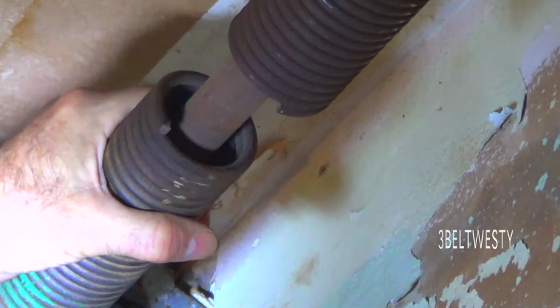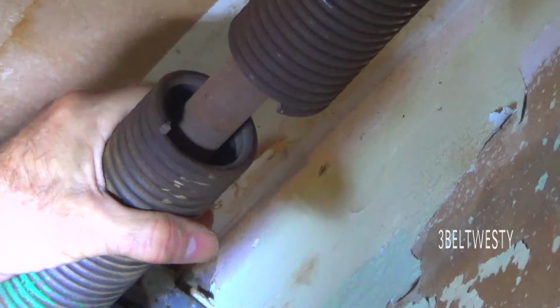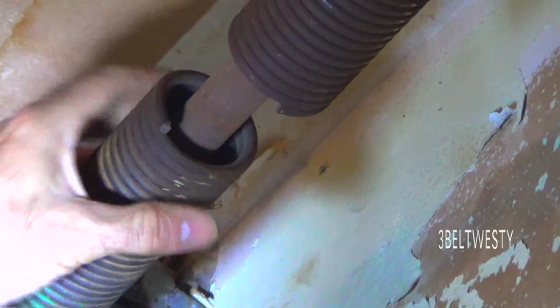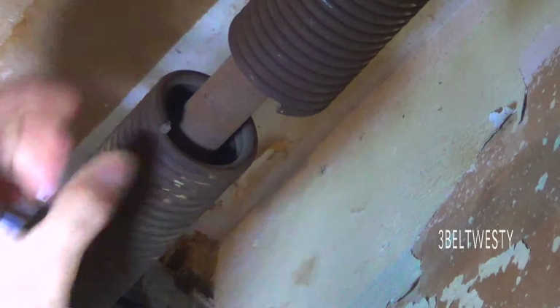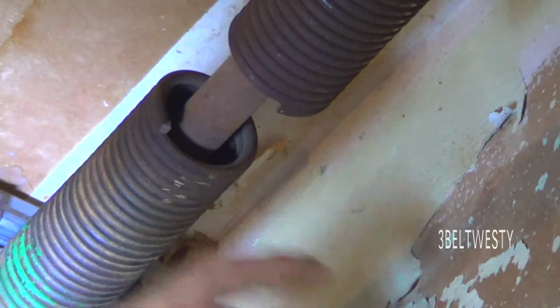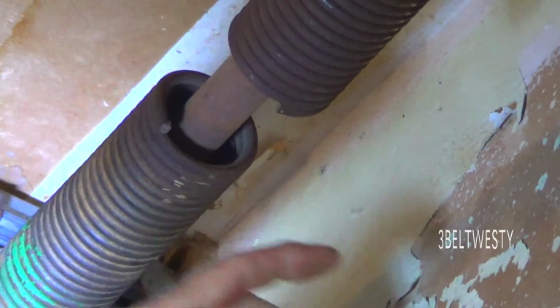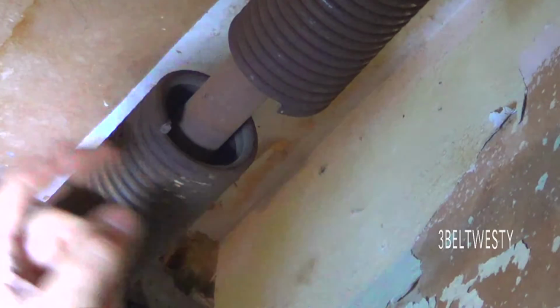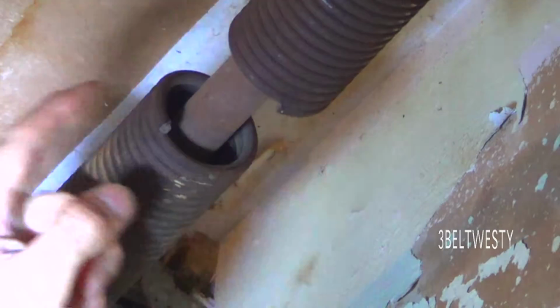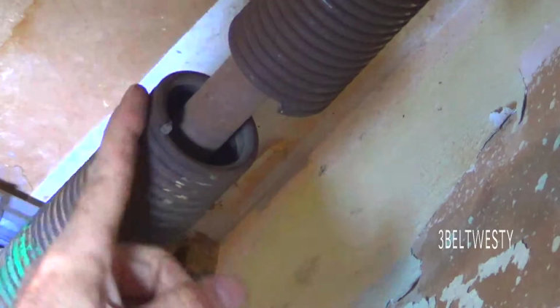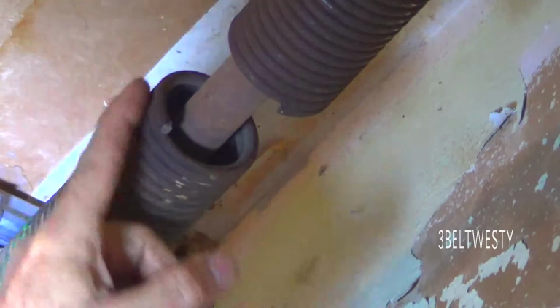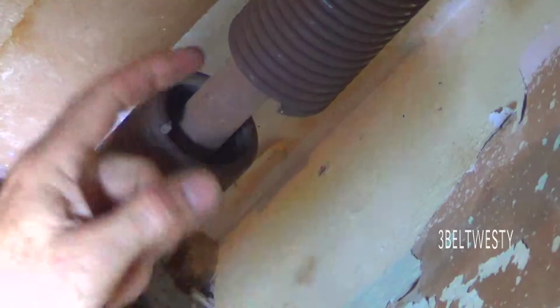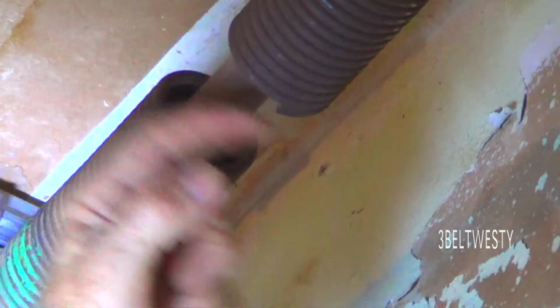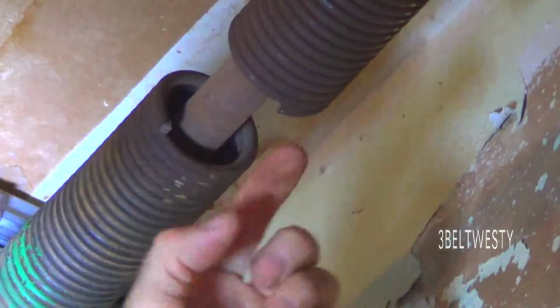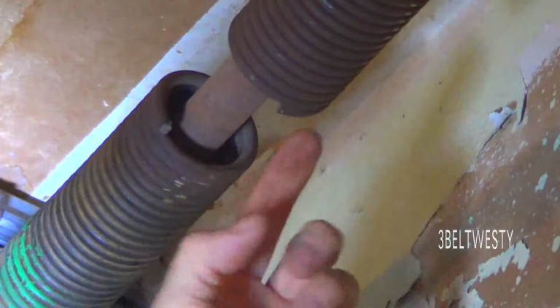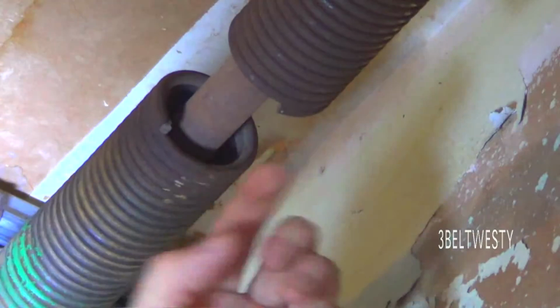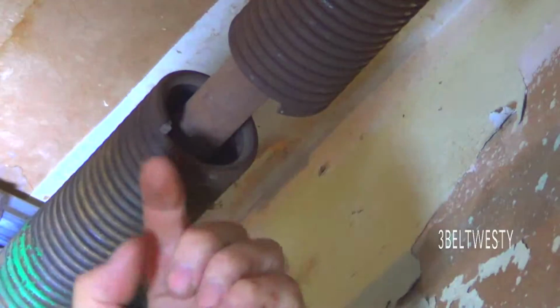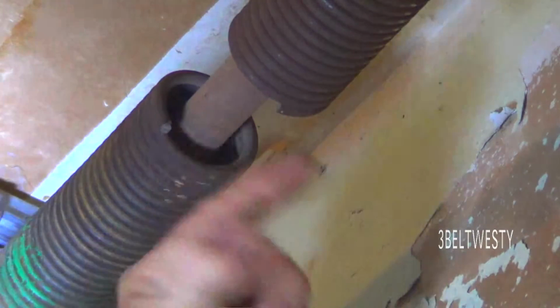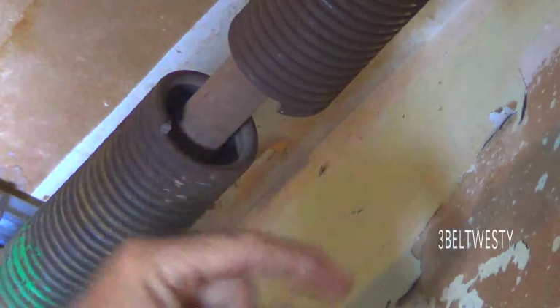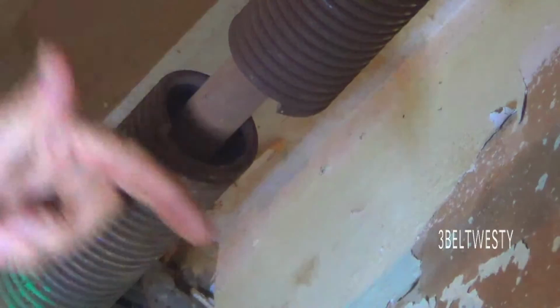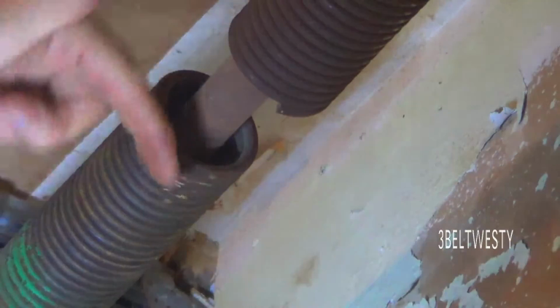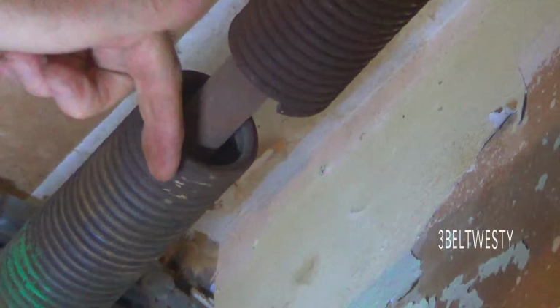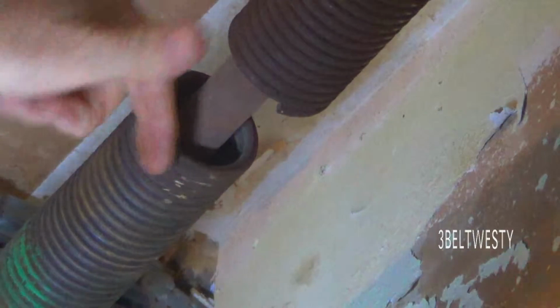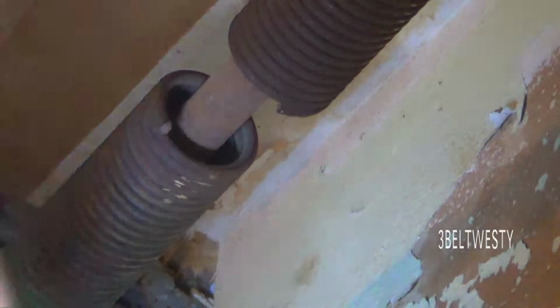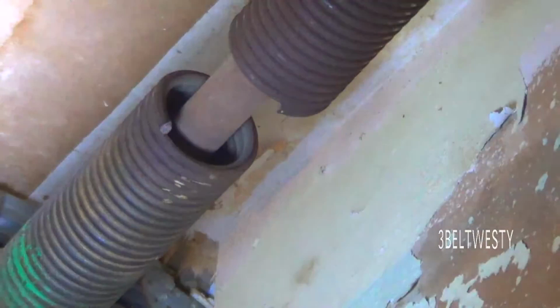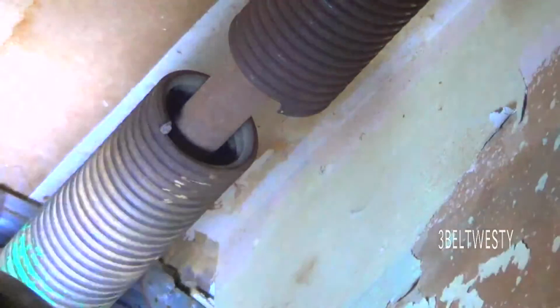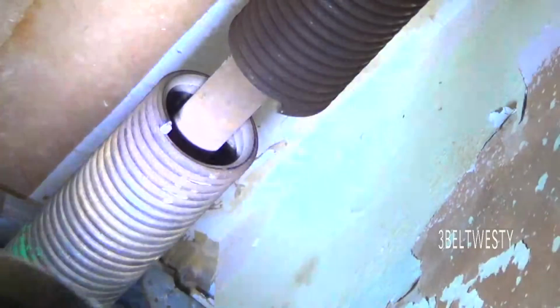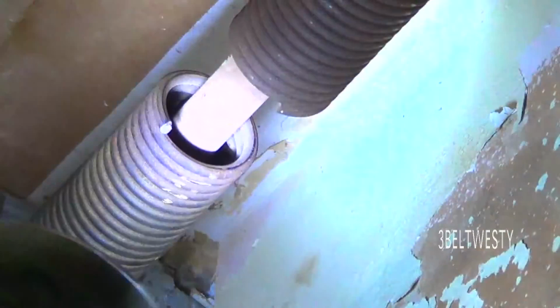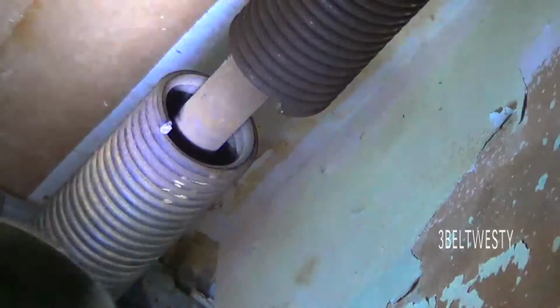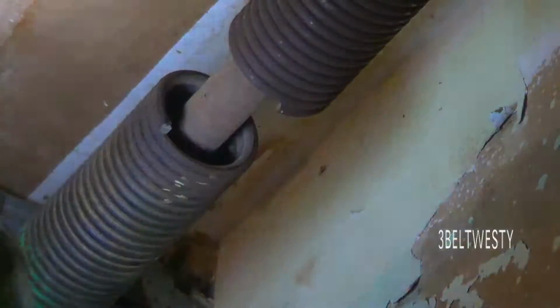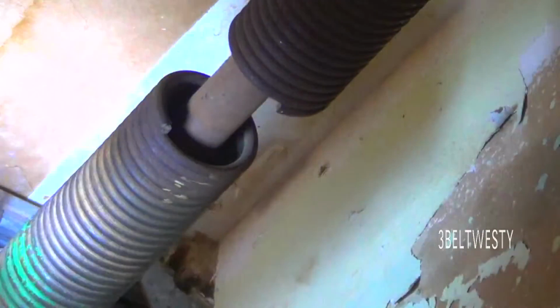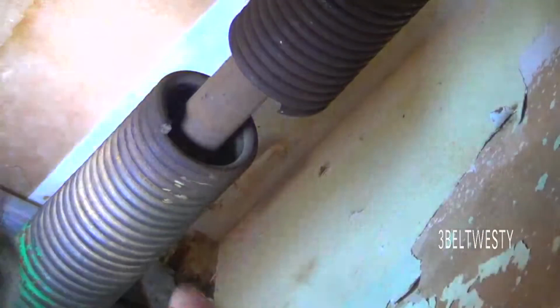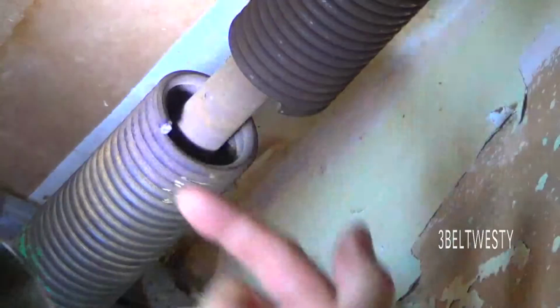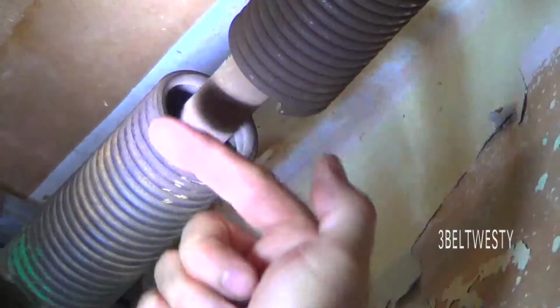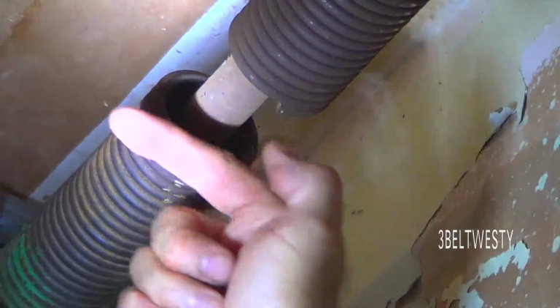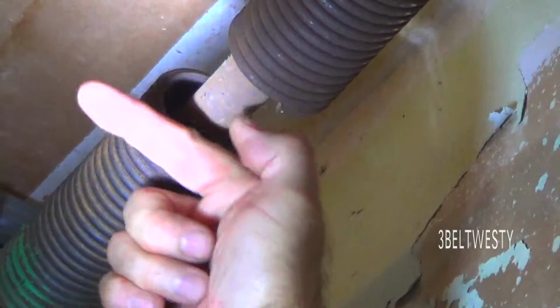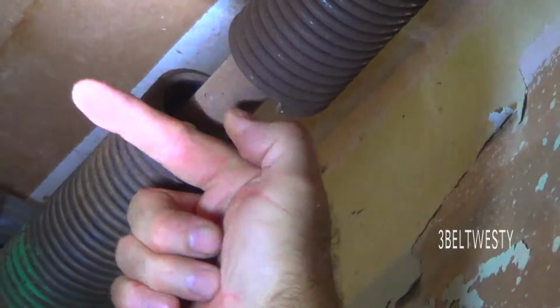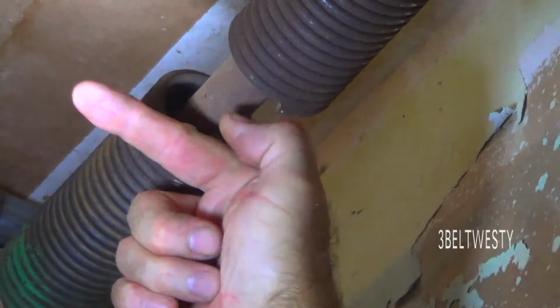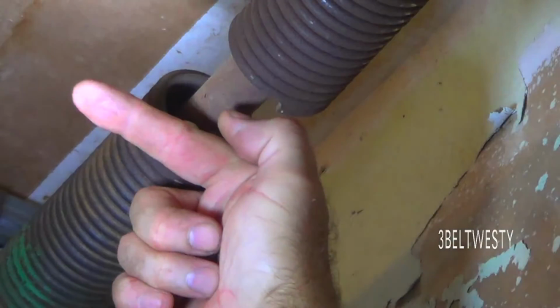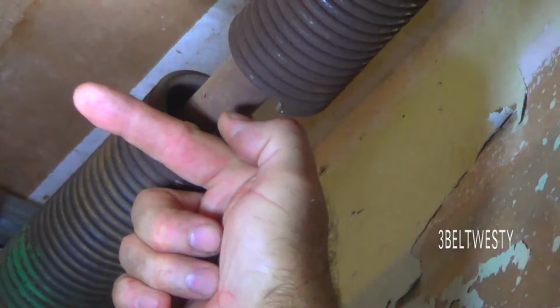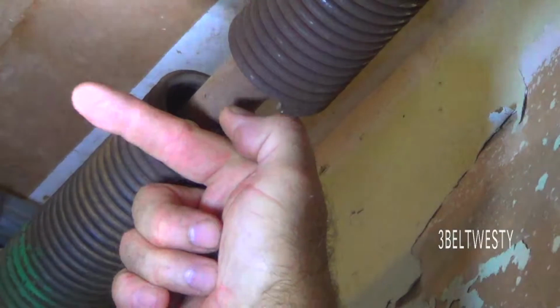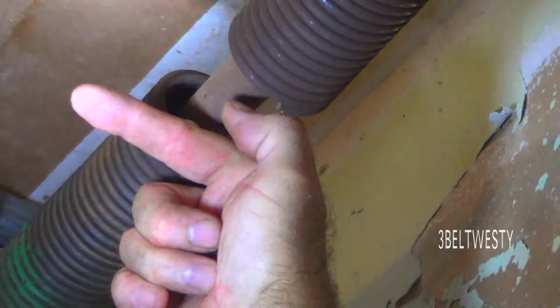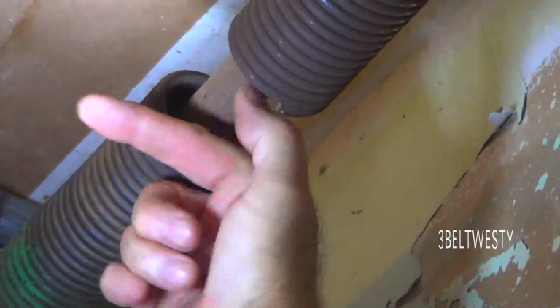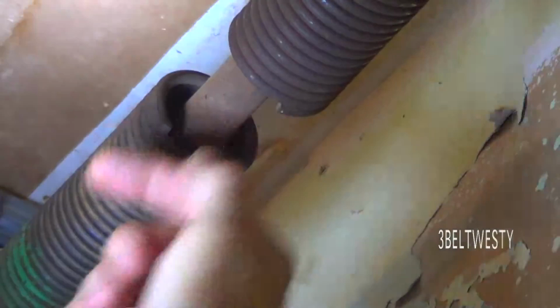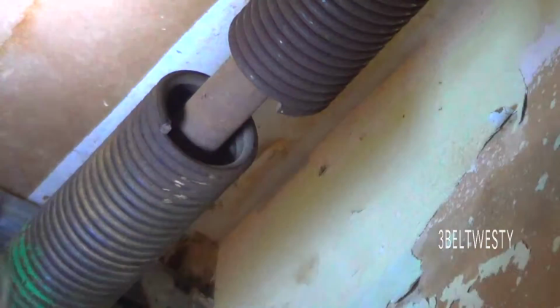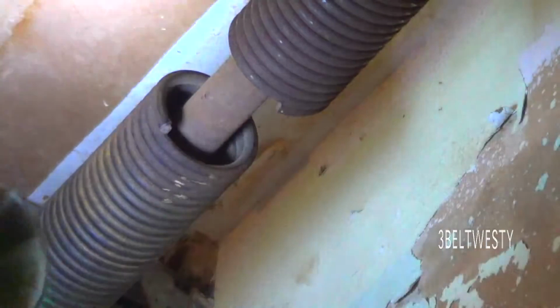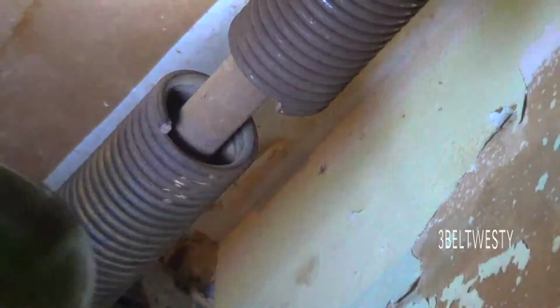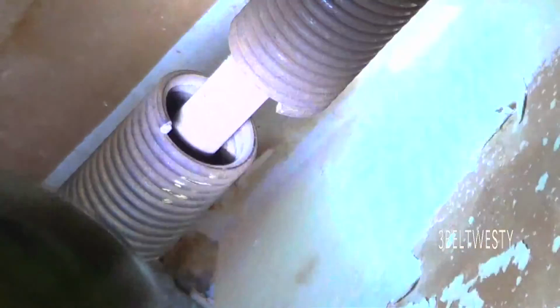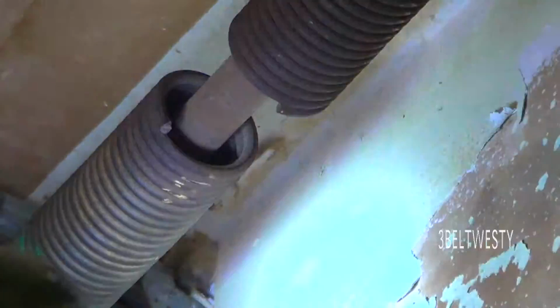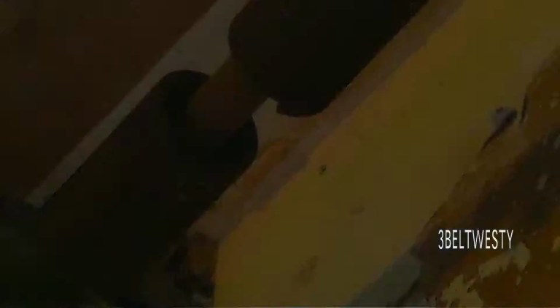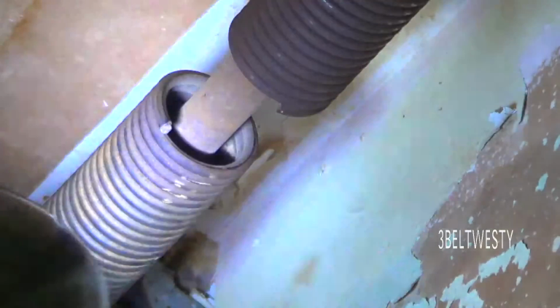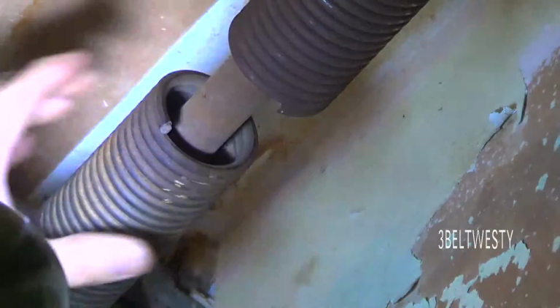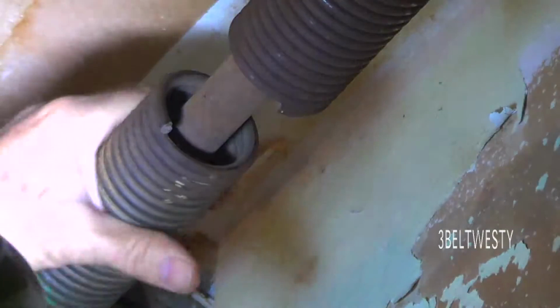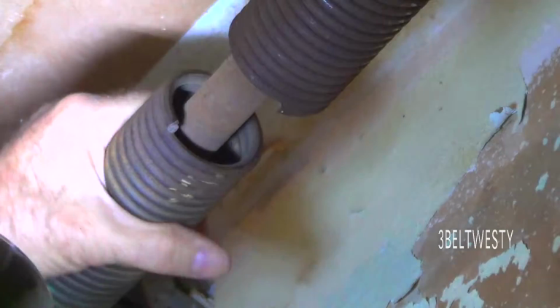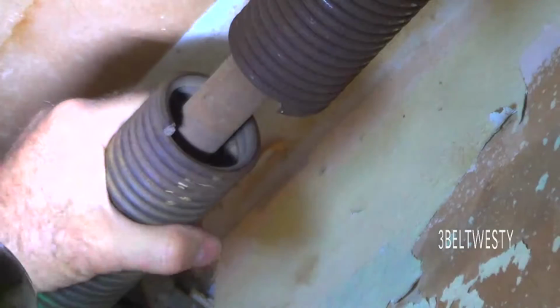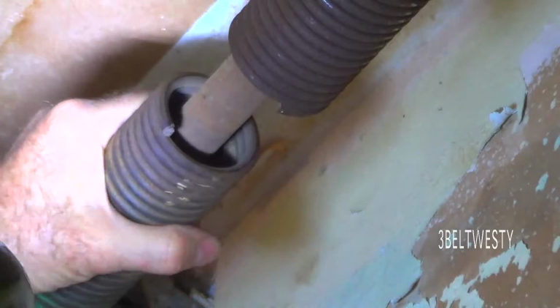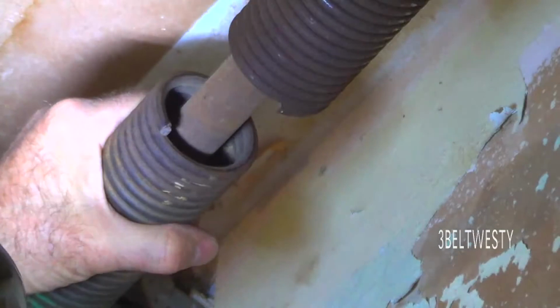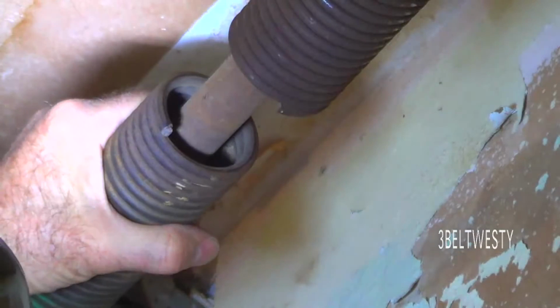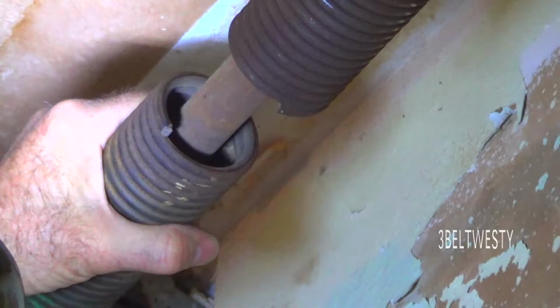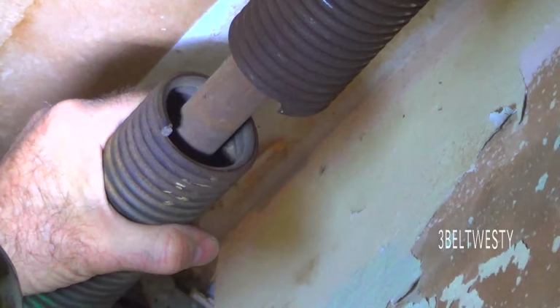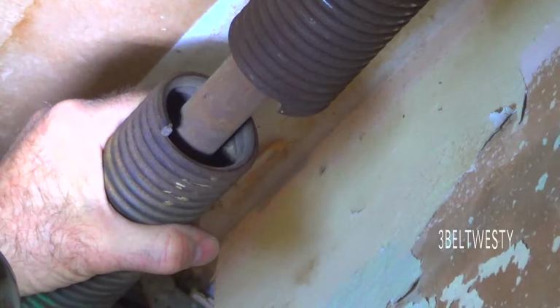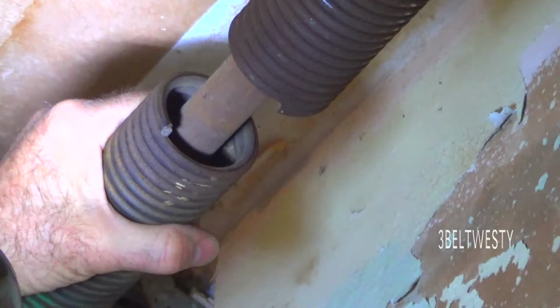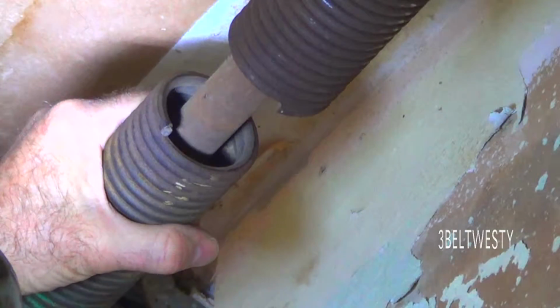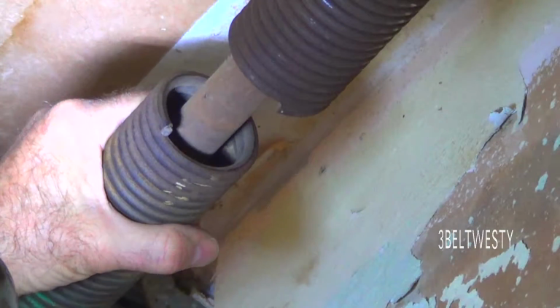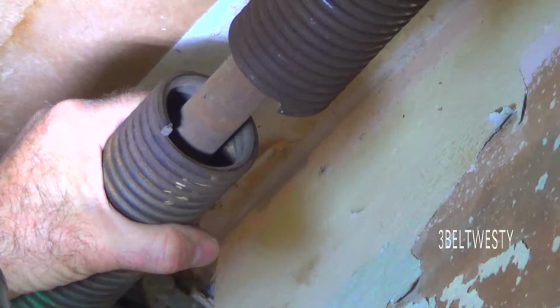A left-wind, of course, would be to where it's aiming the other way. So this is a right-wind spring.